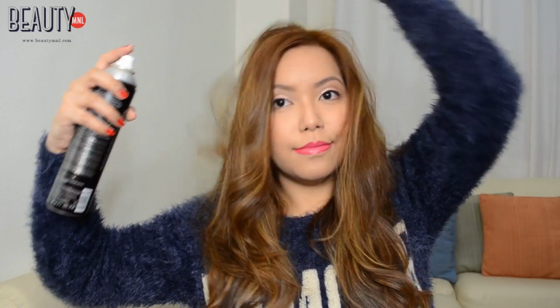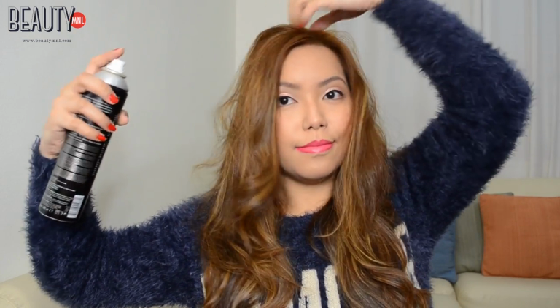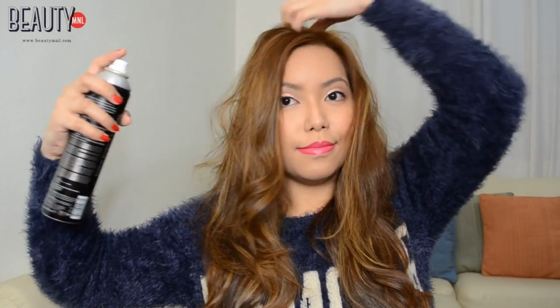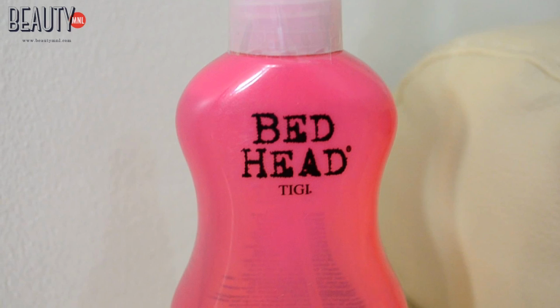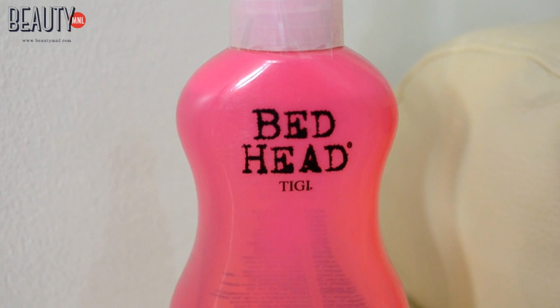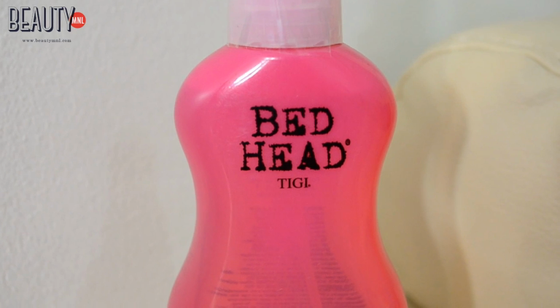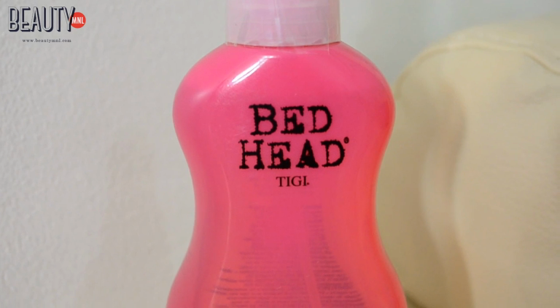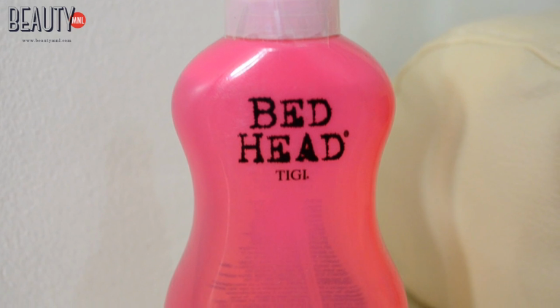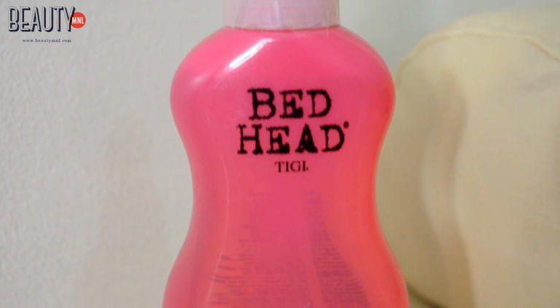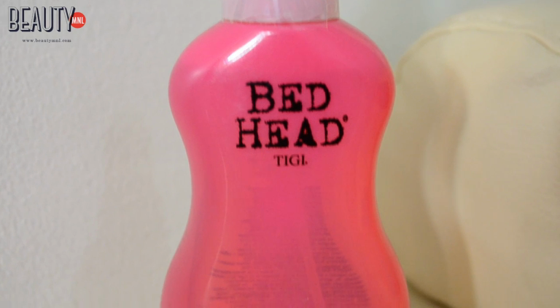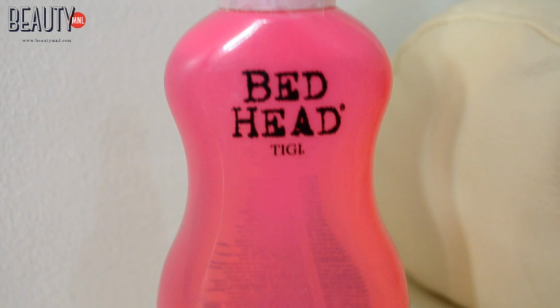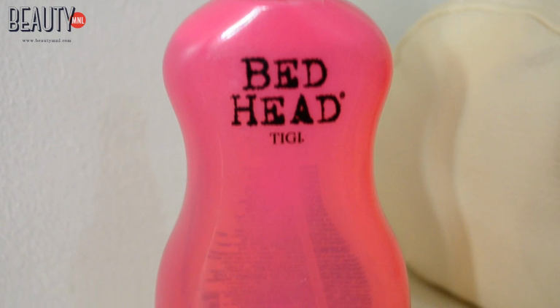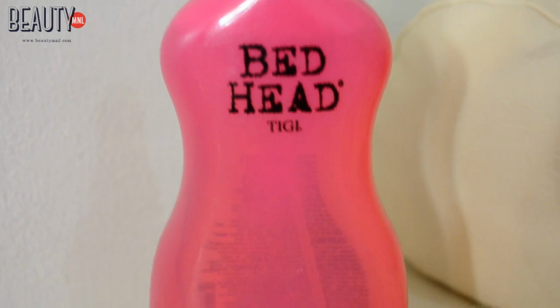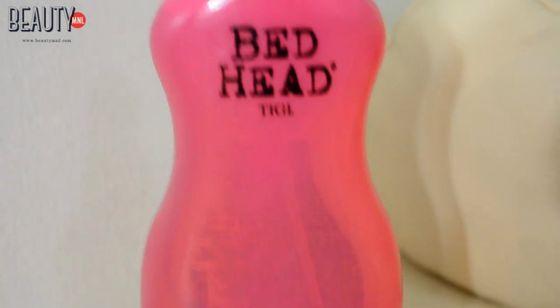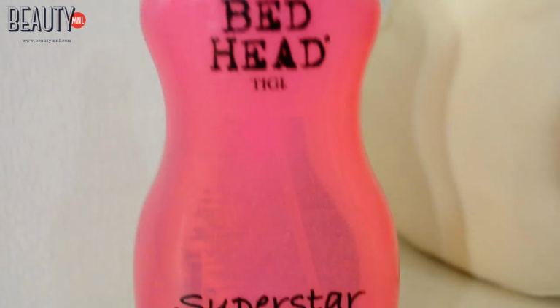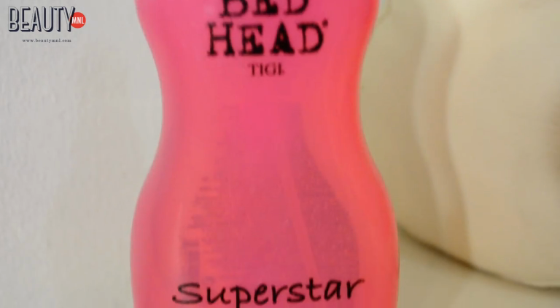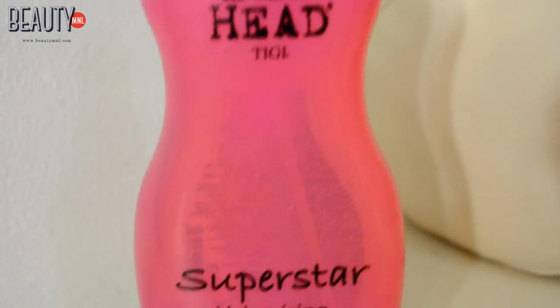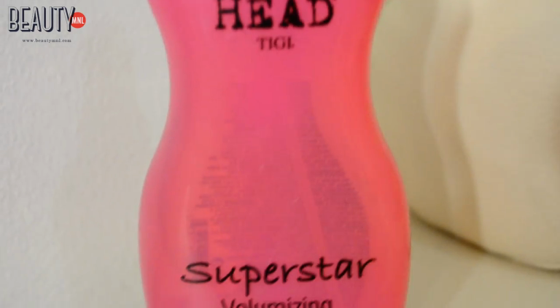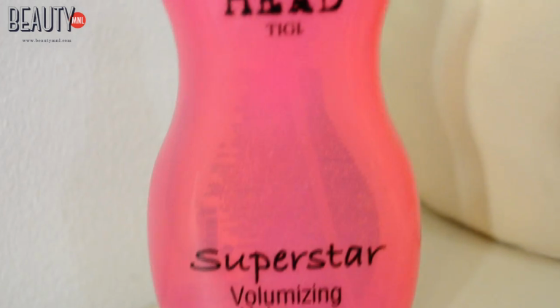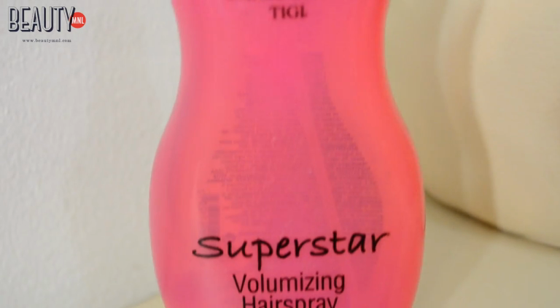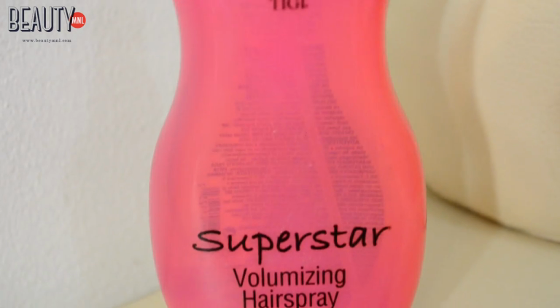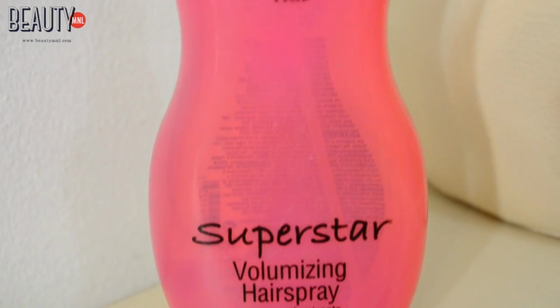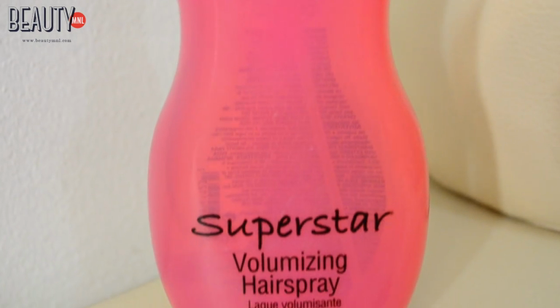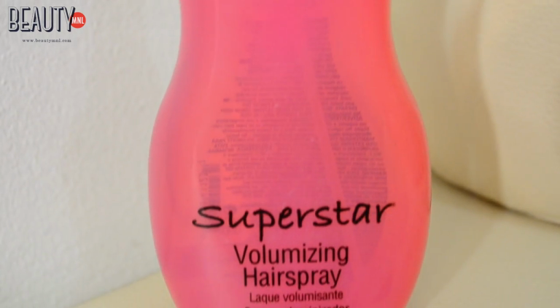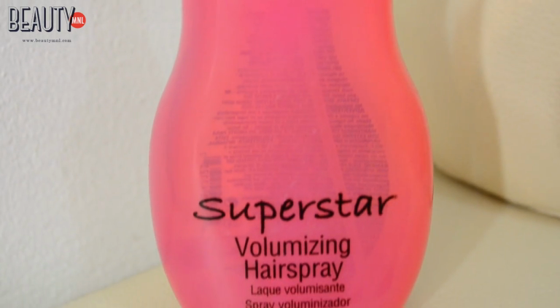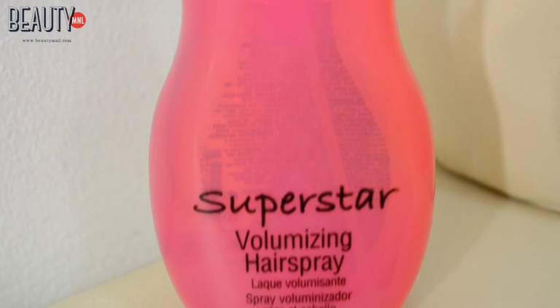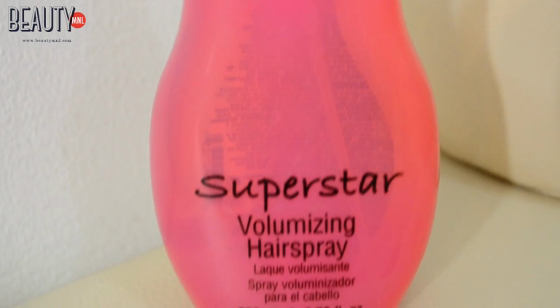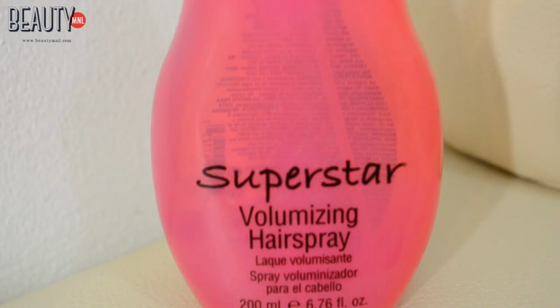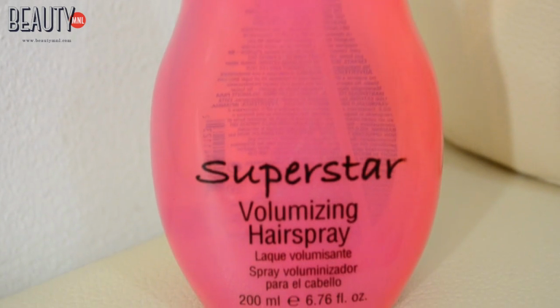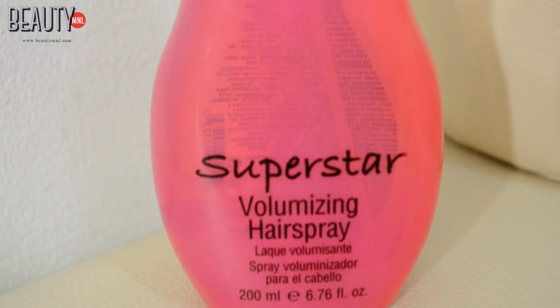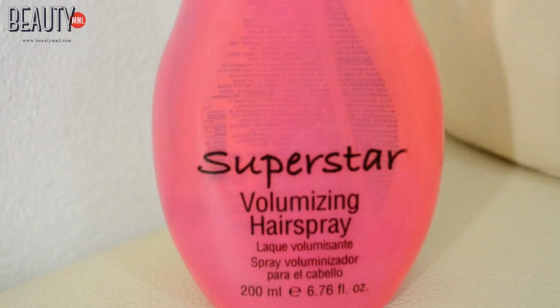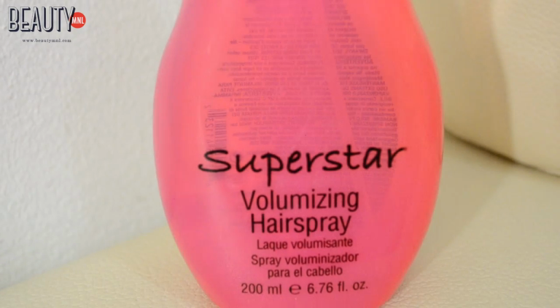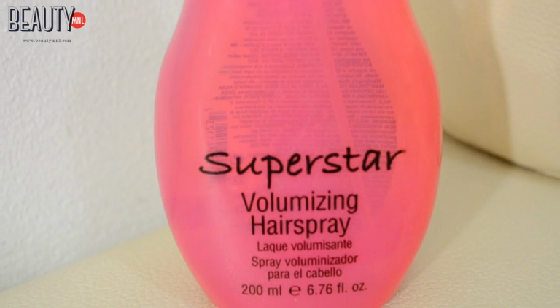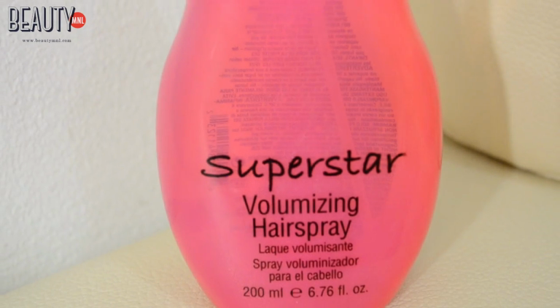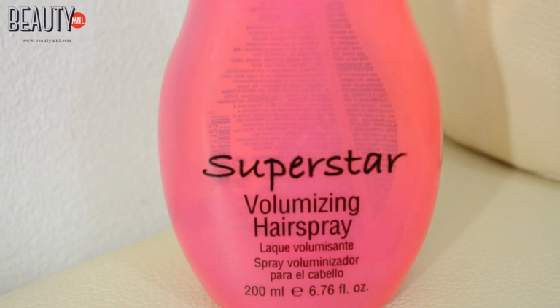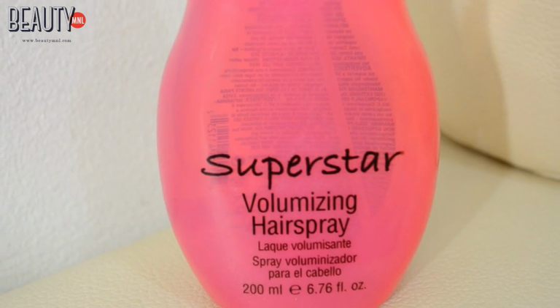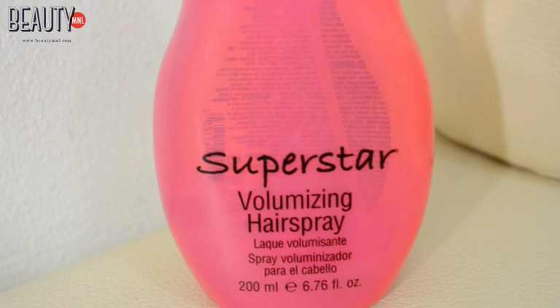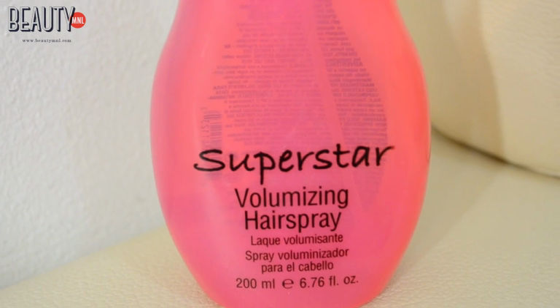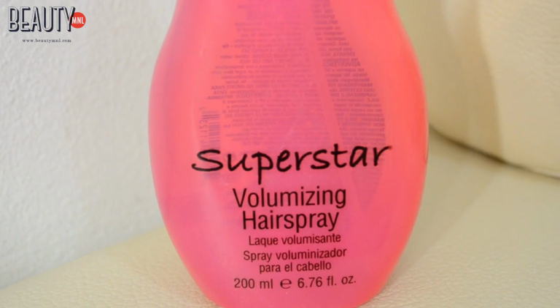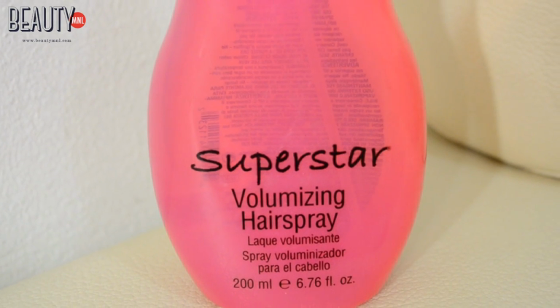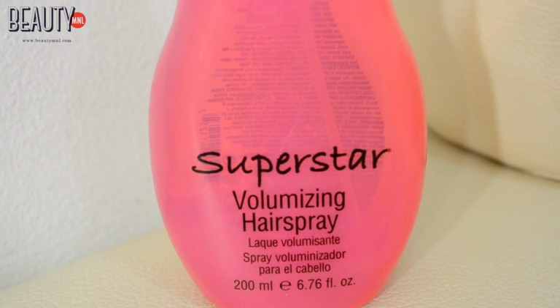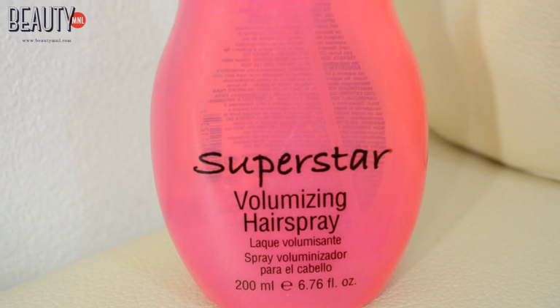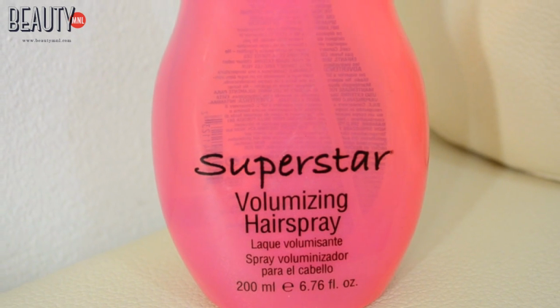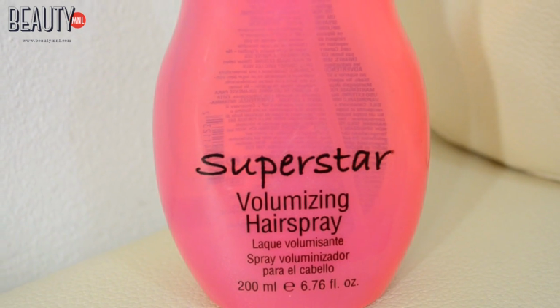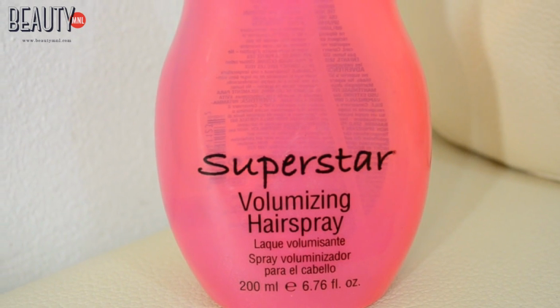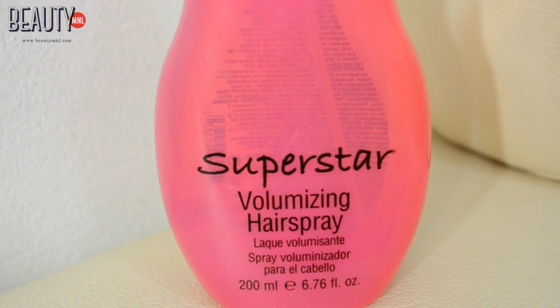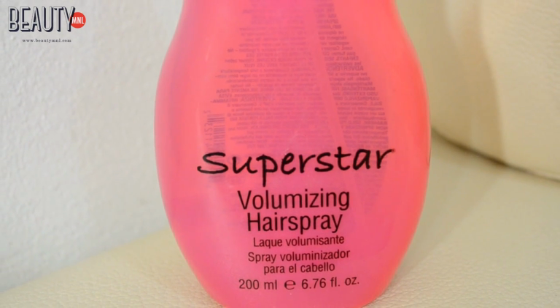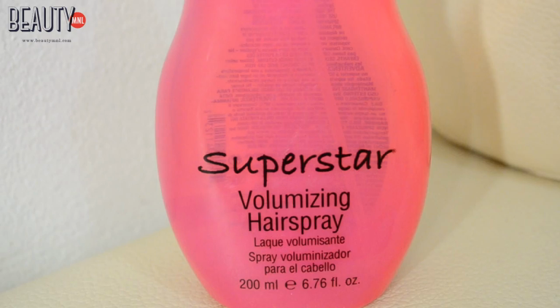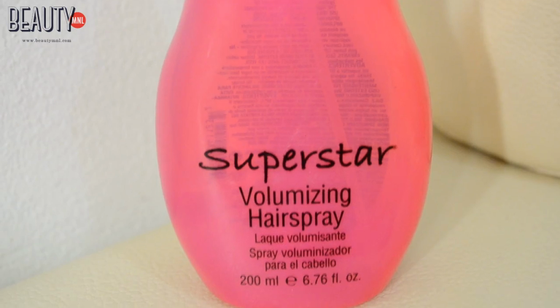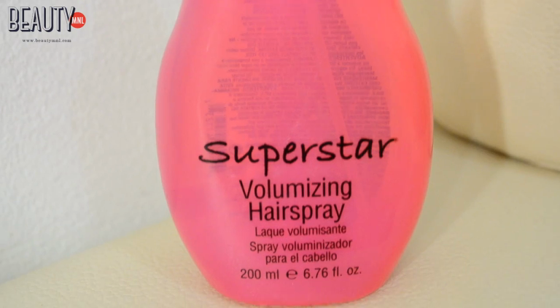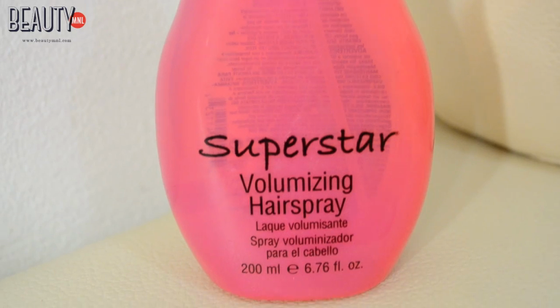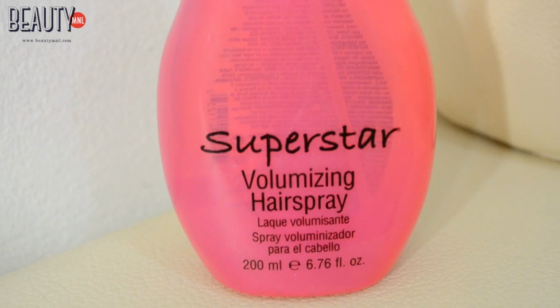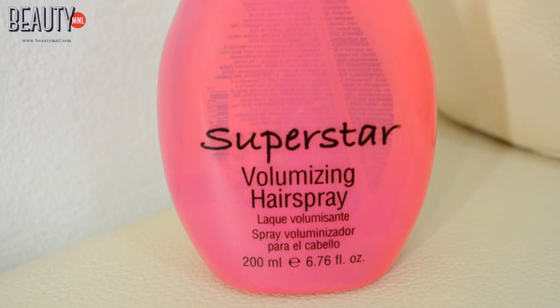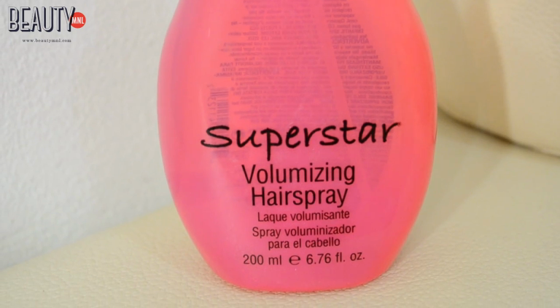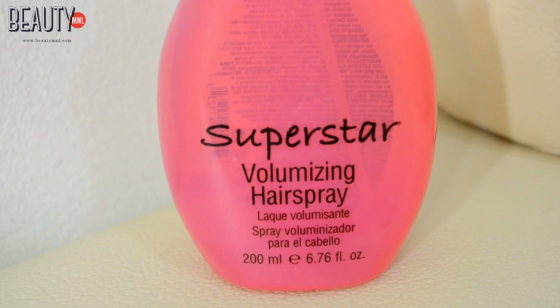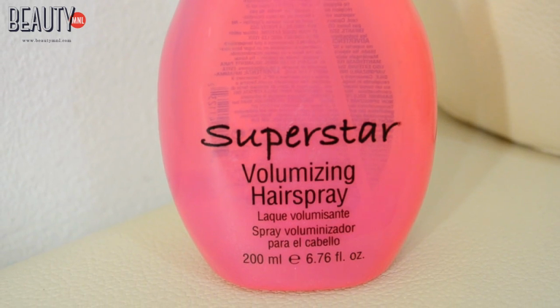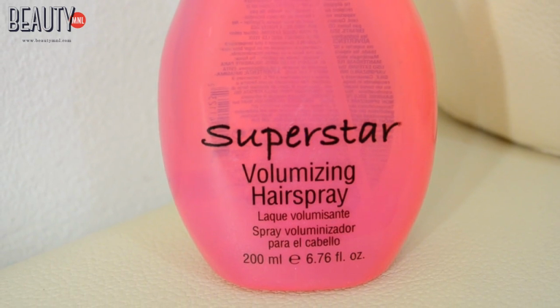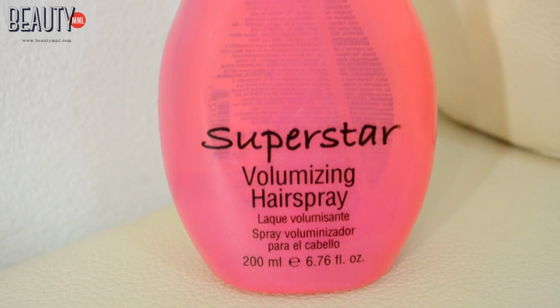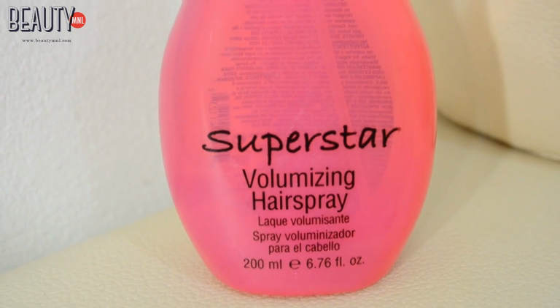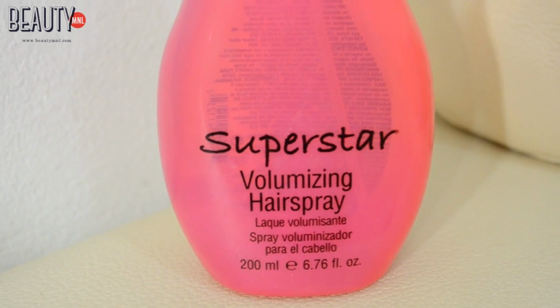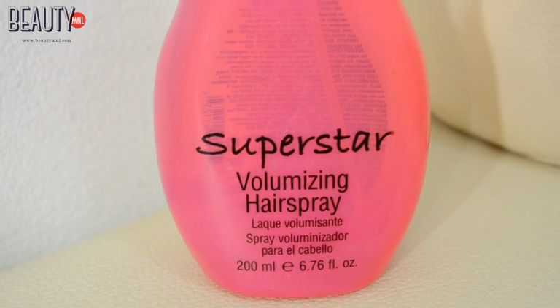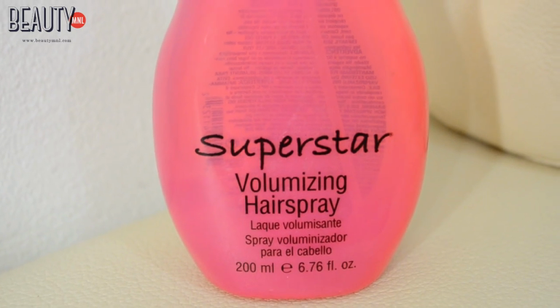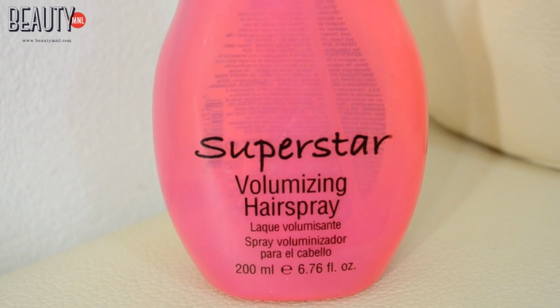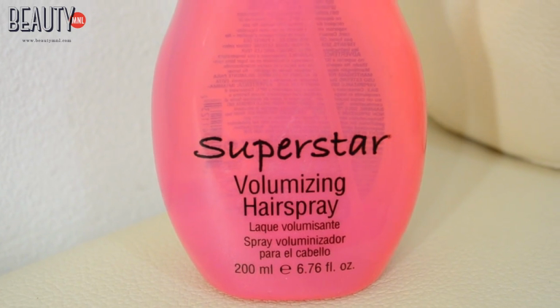Now to make sure that the waves stay in place, I'm using something from Bedhead and this is called the Superstar Volumizing Hairspray.